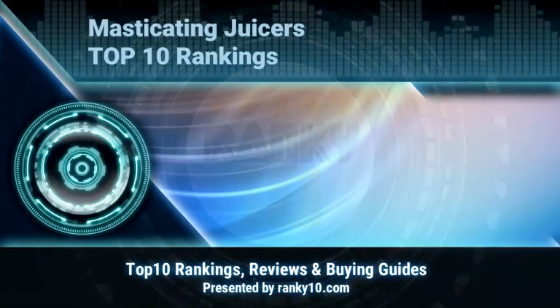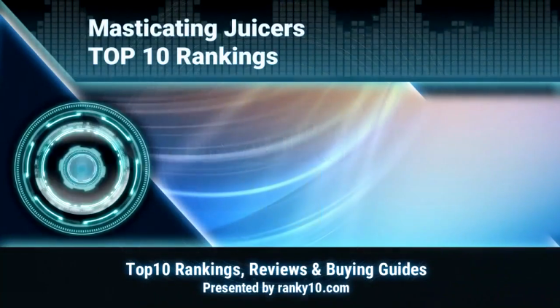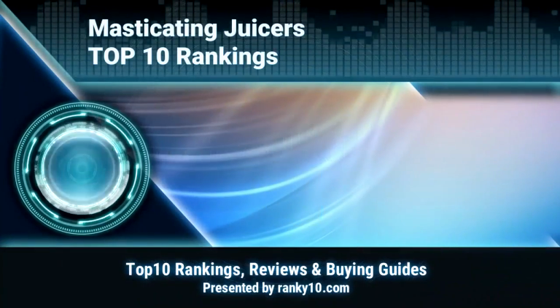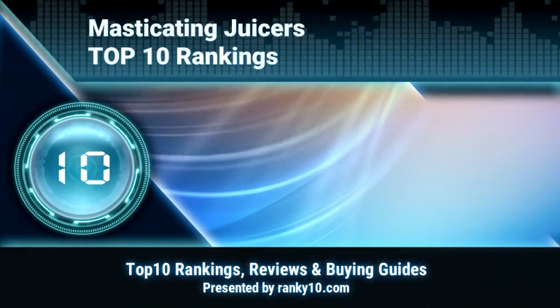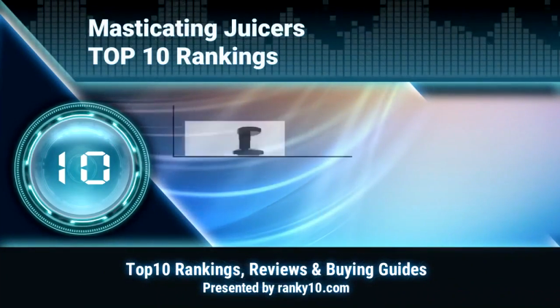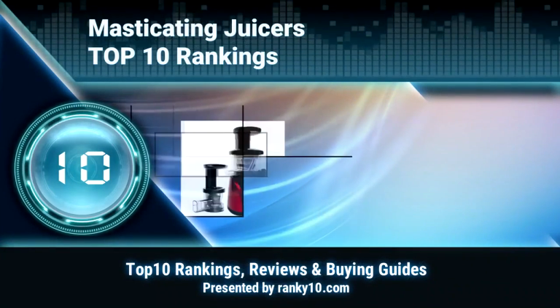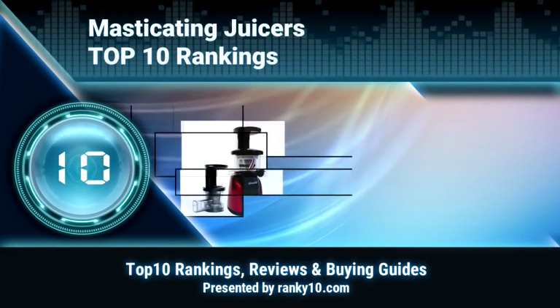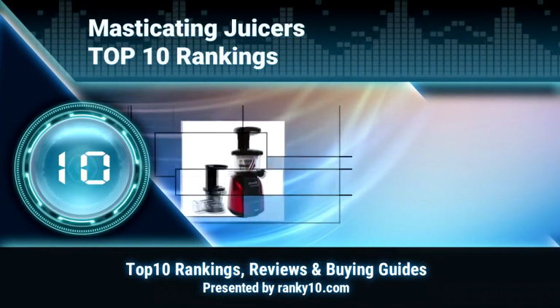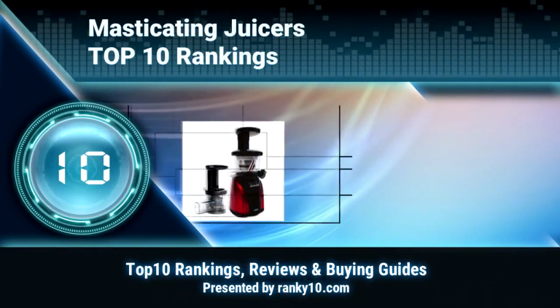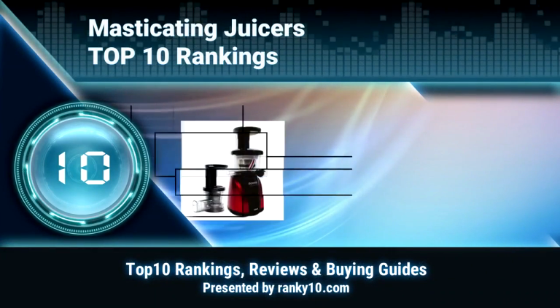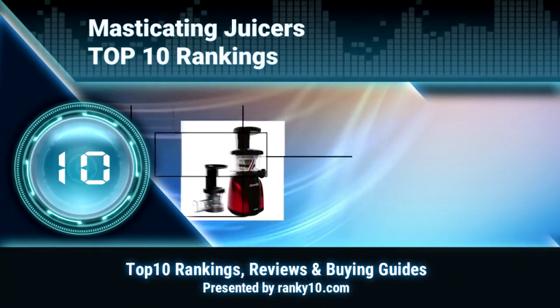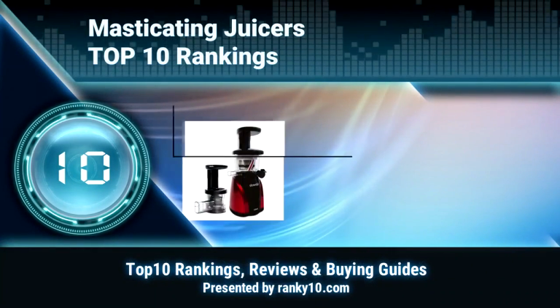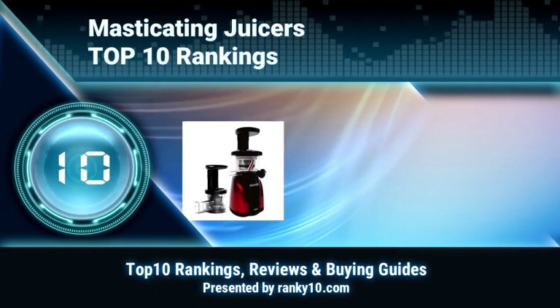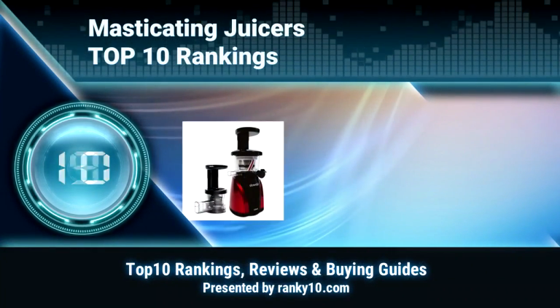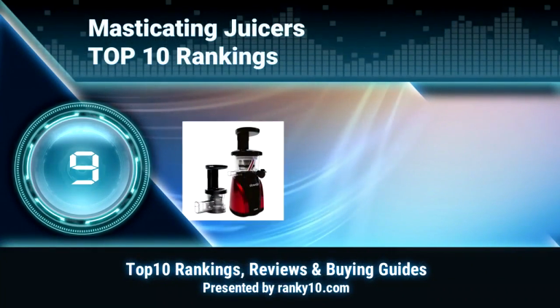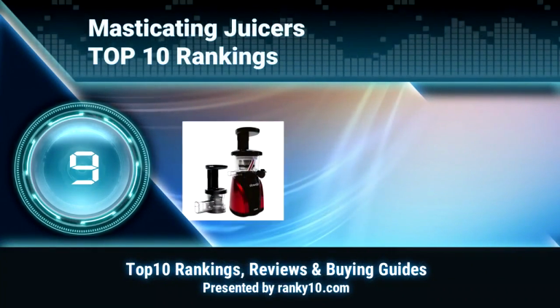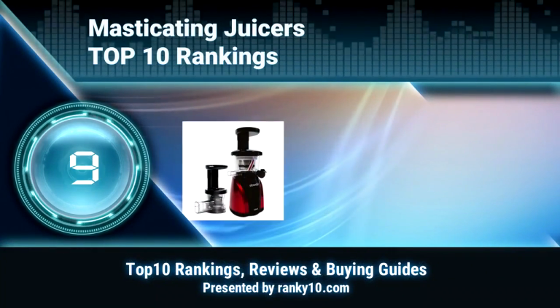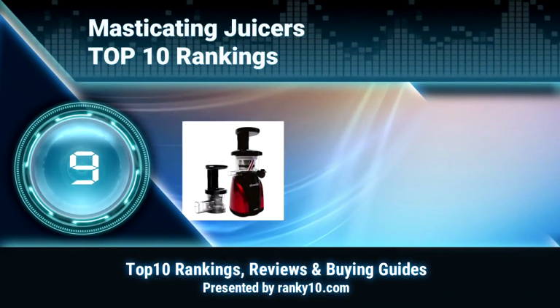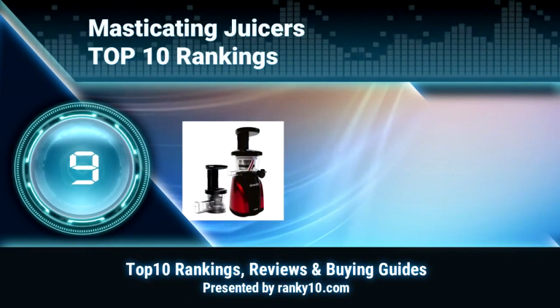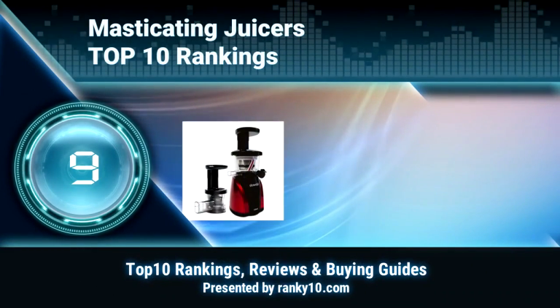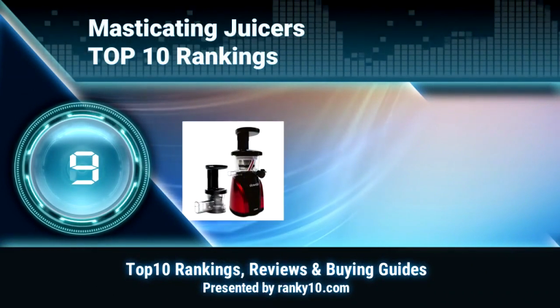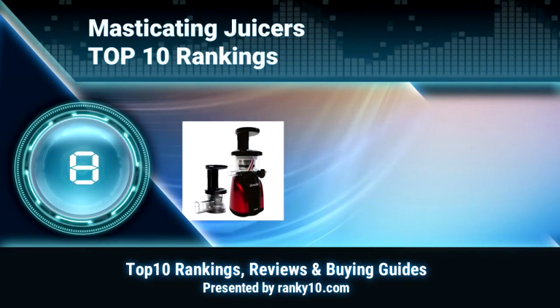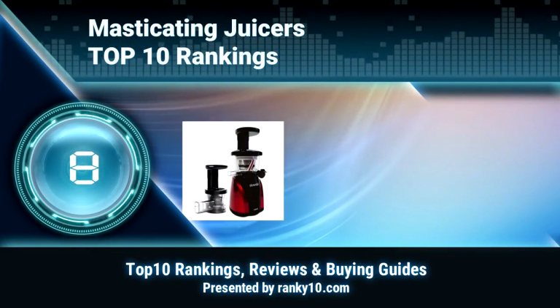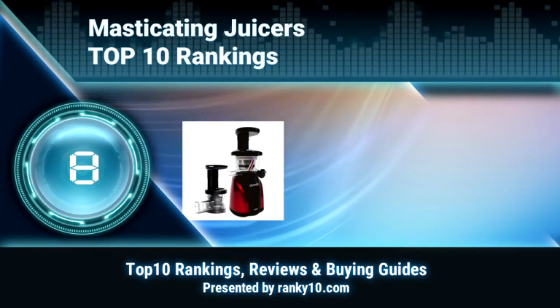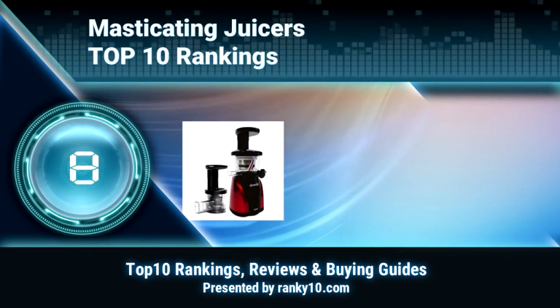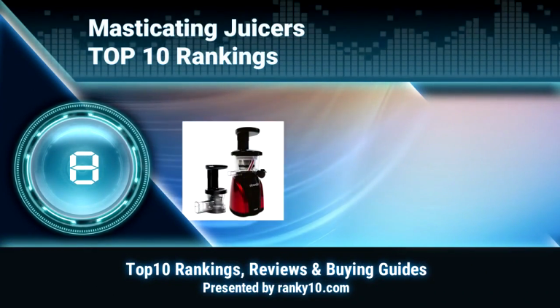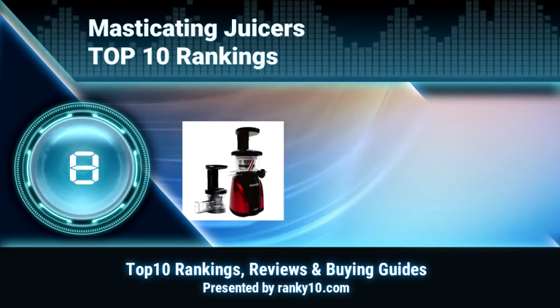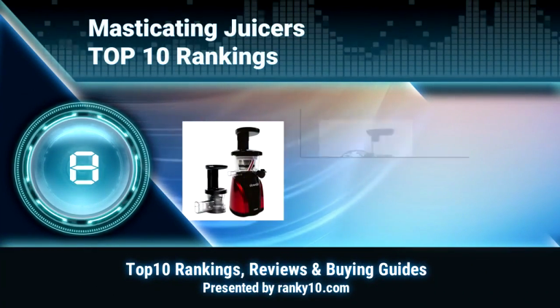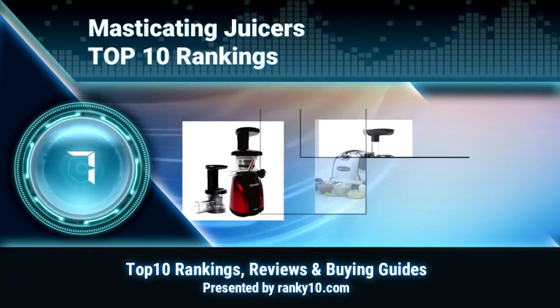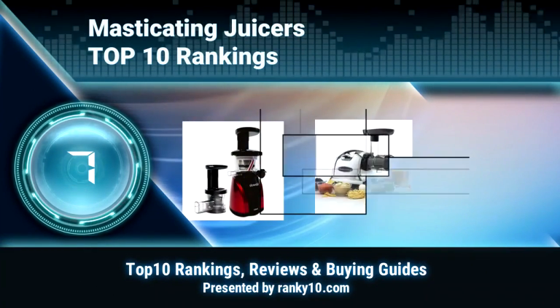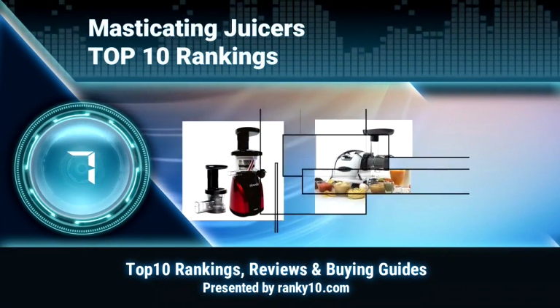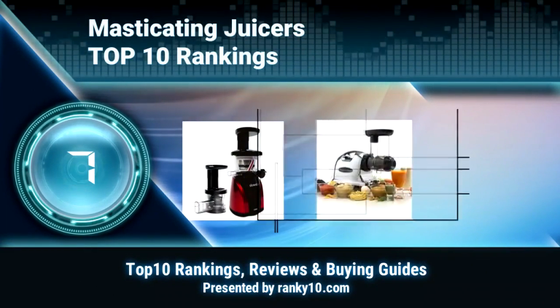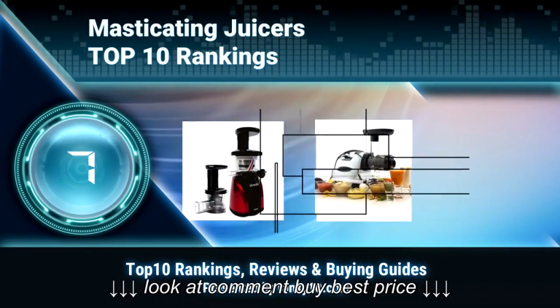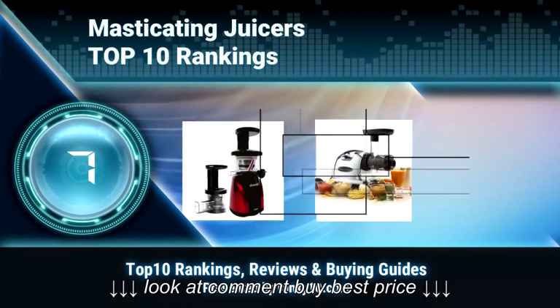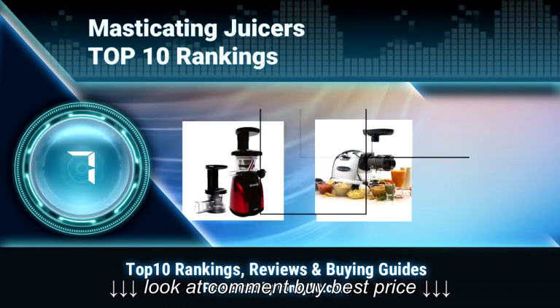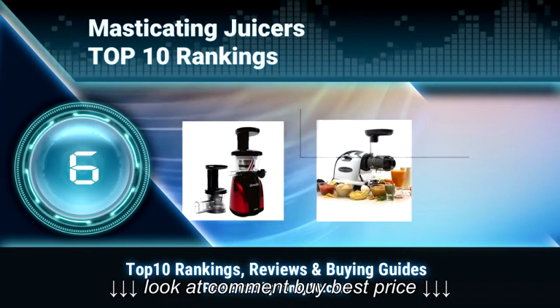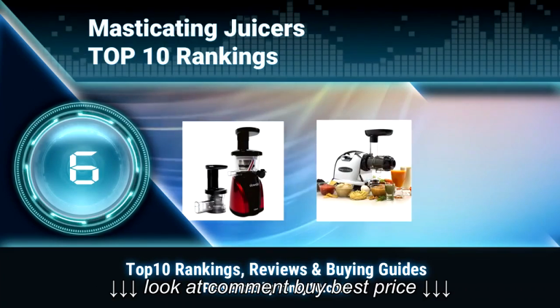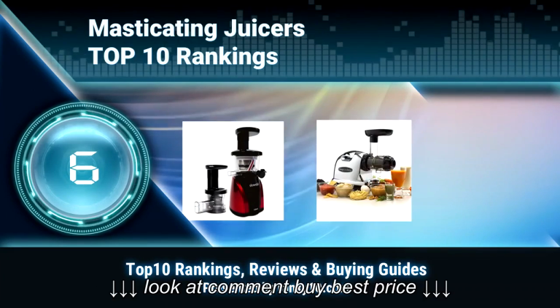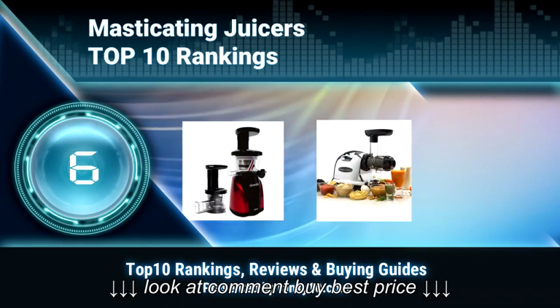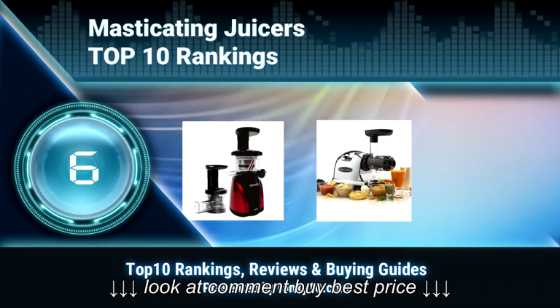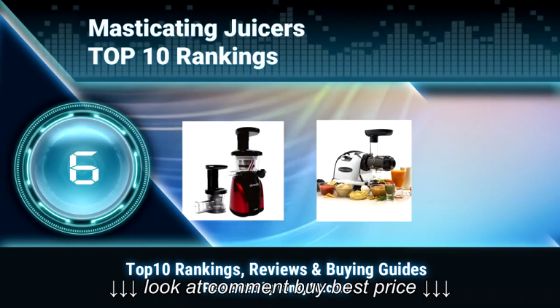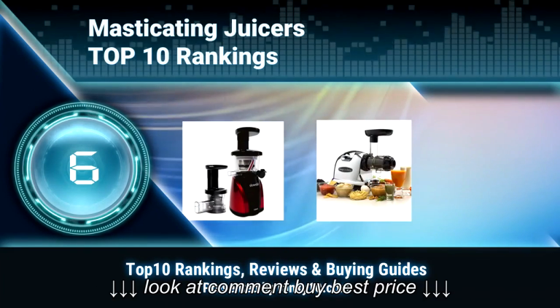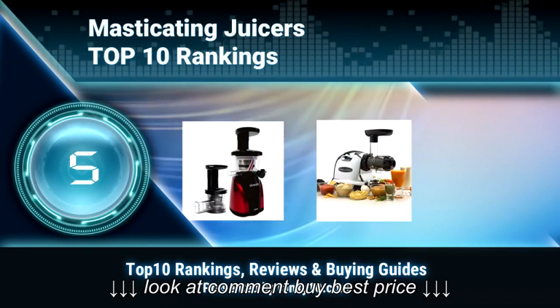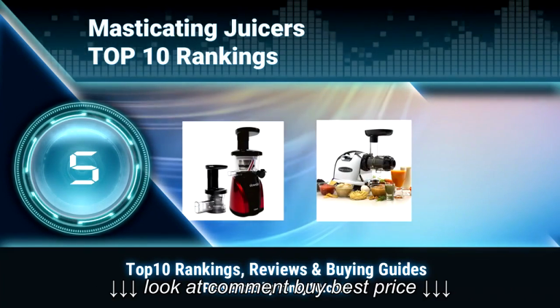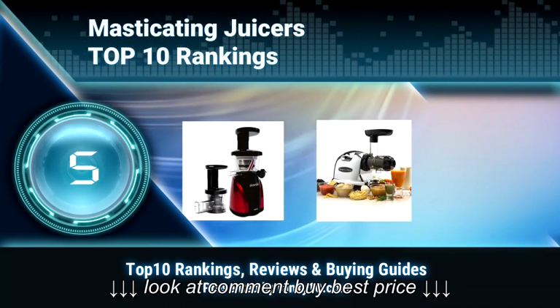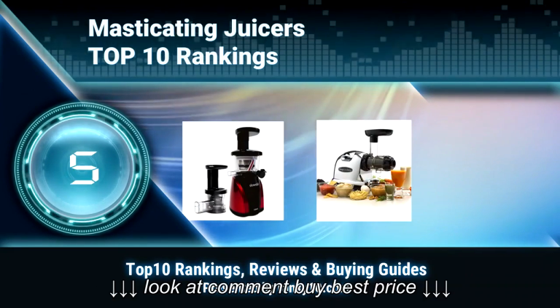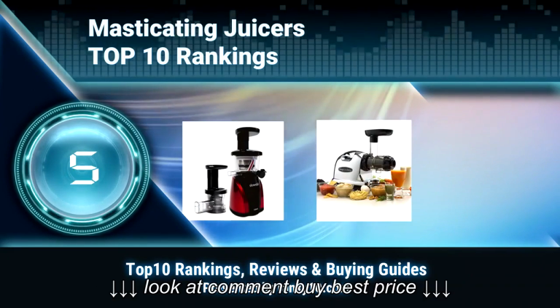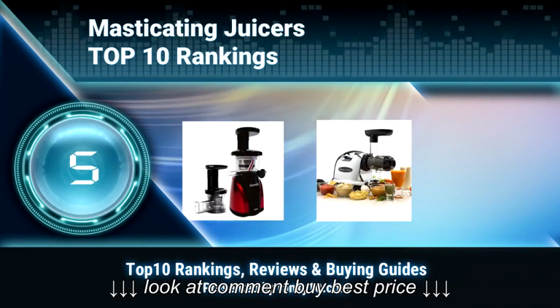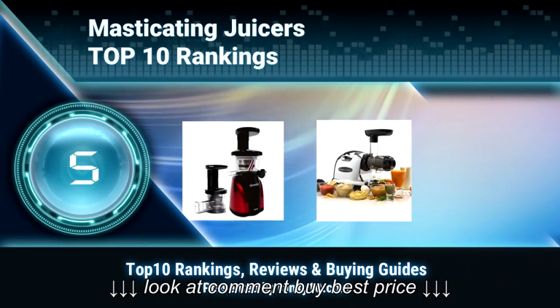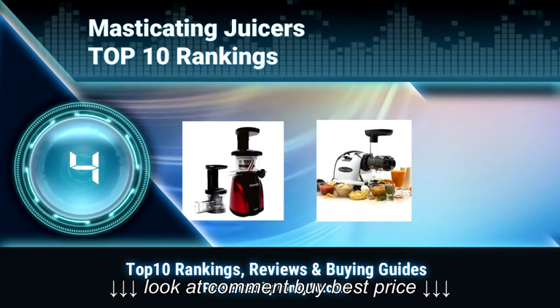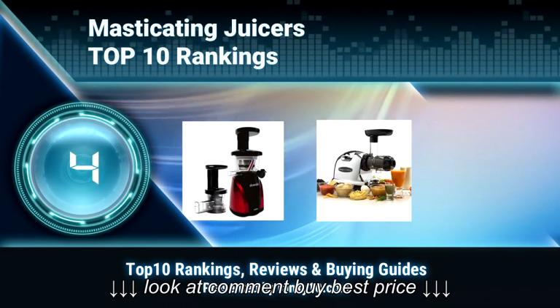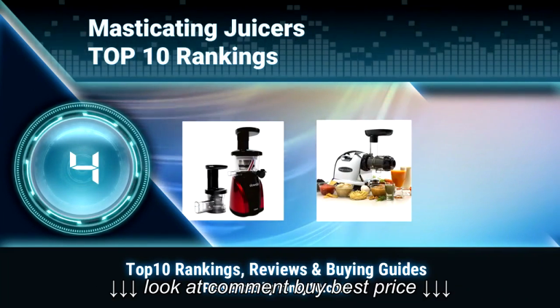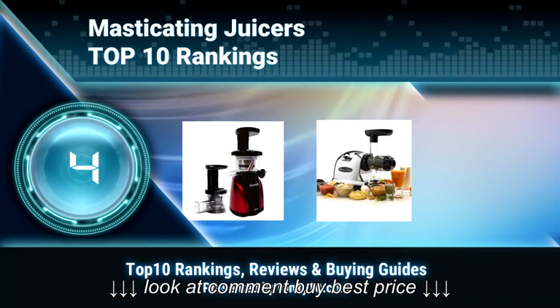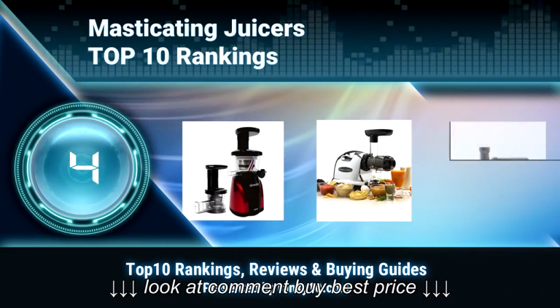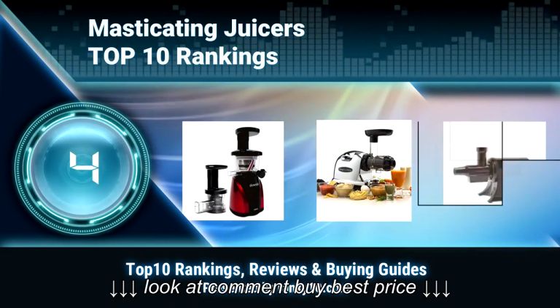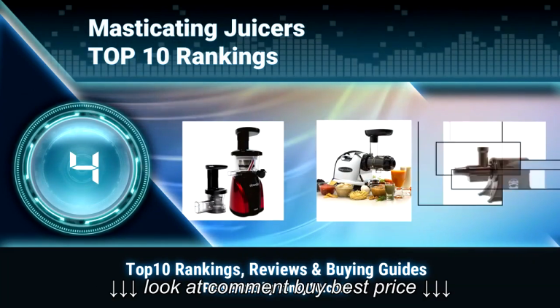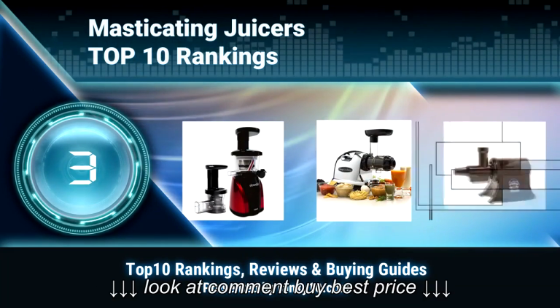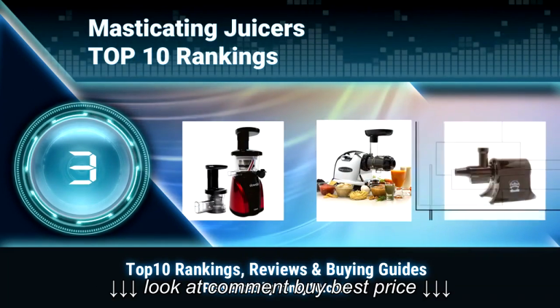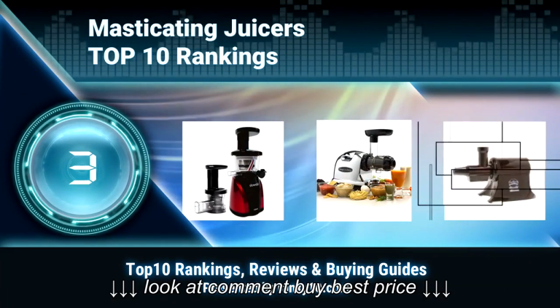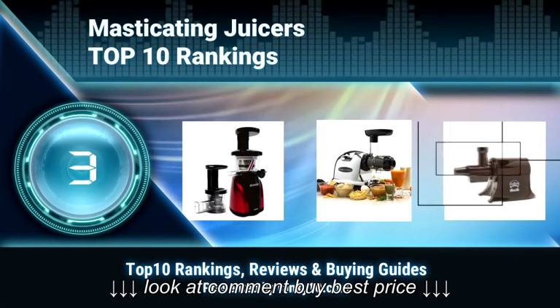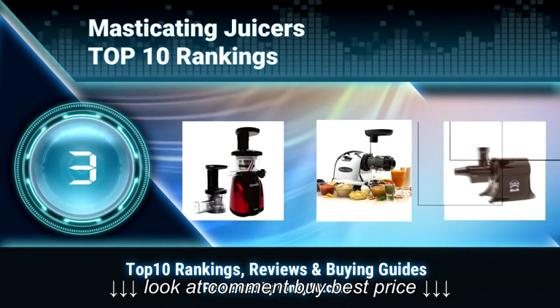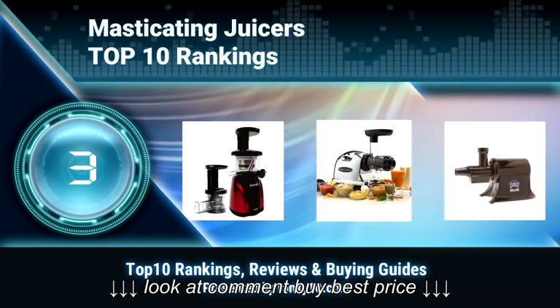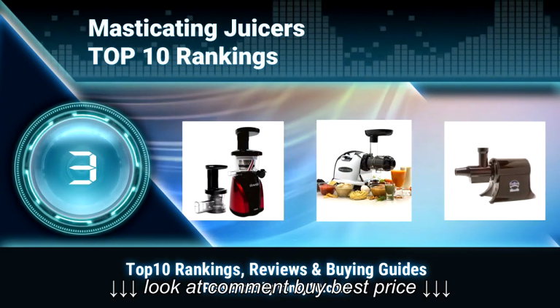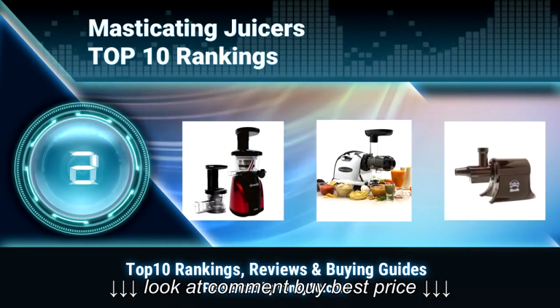Welcome to Ranky 10 Video Rankings. We announce the Top 10 Rankings of Masticating Juicers. Let's get started.